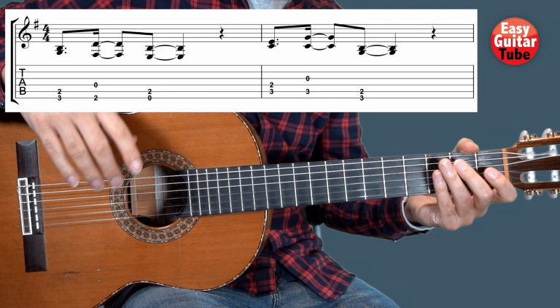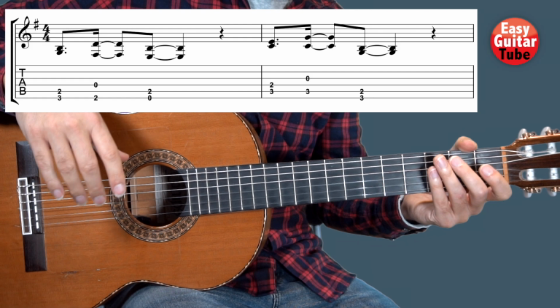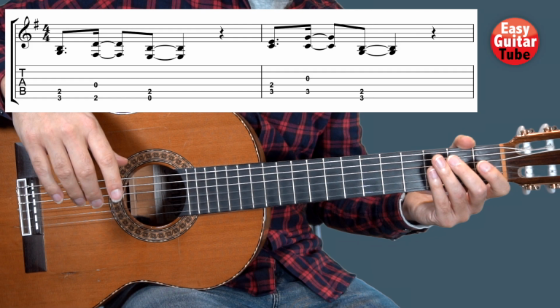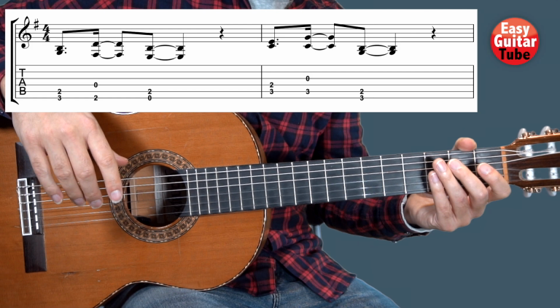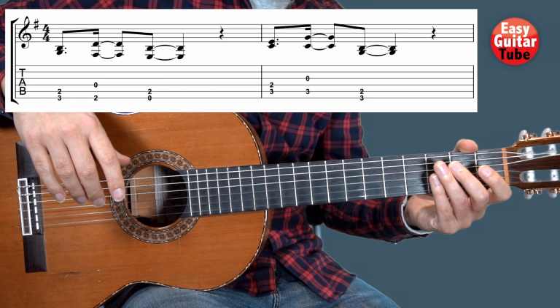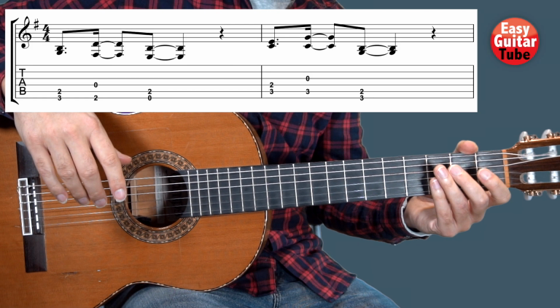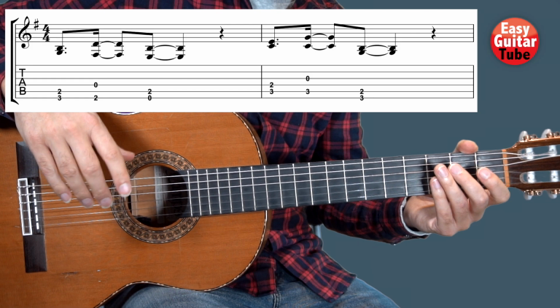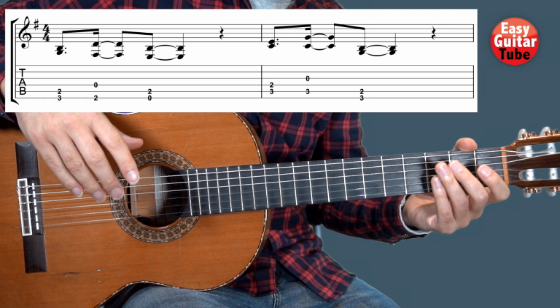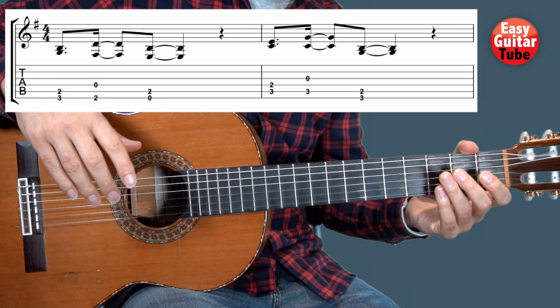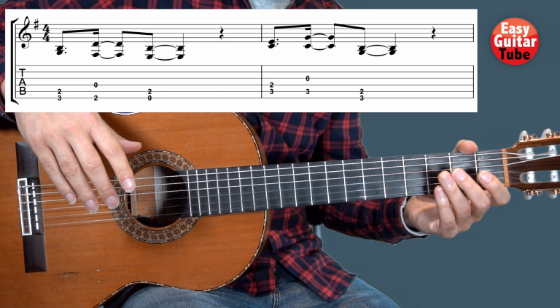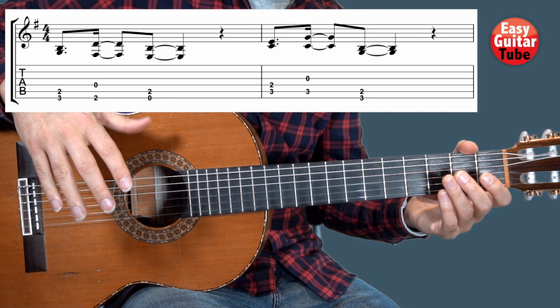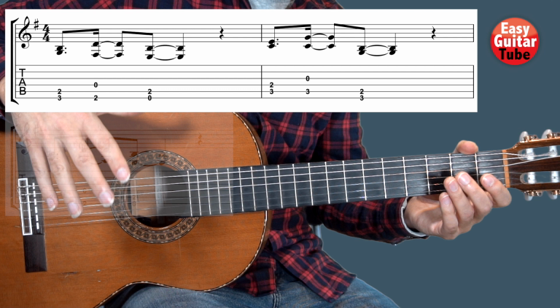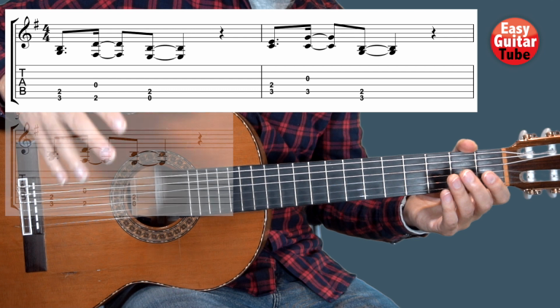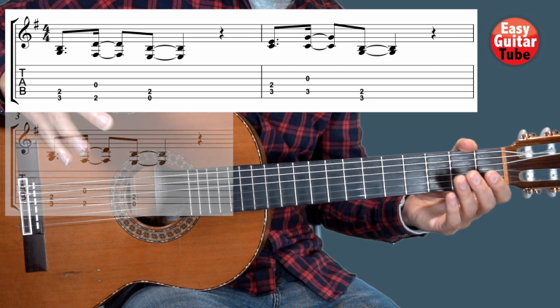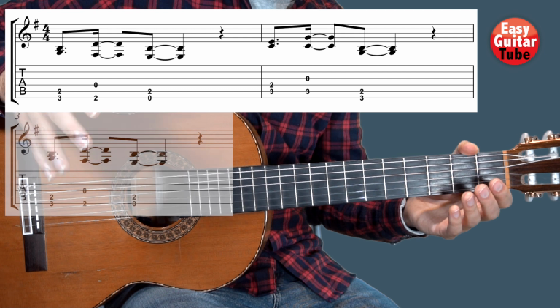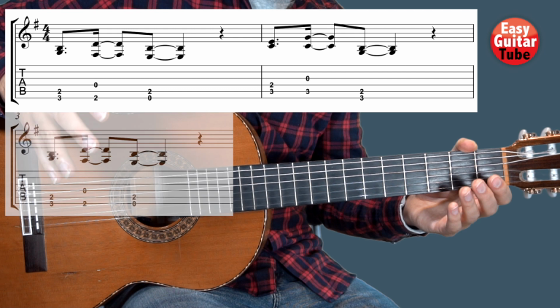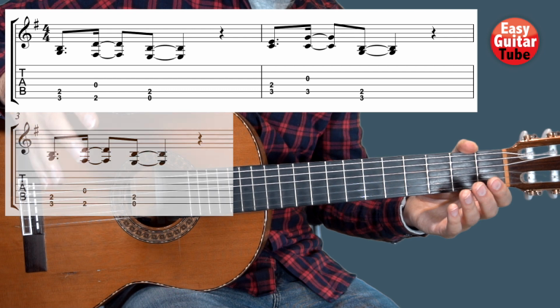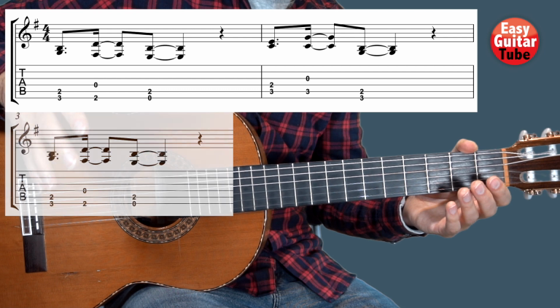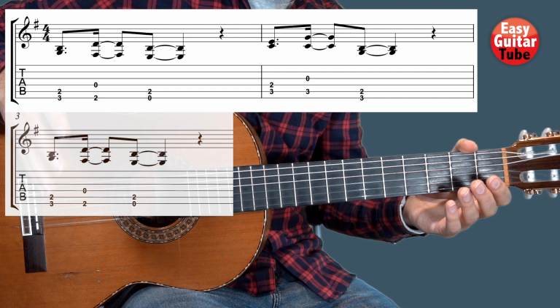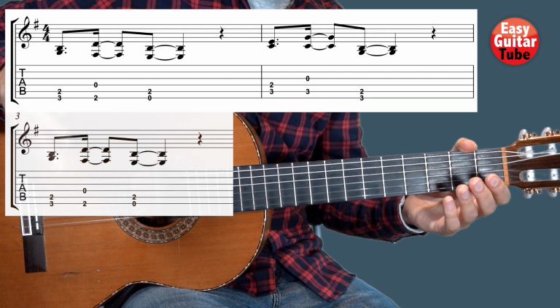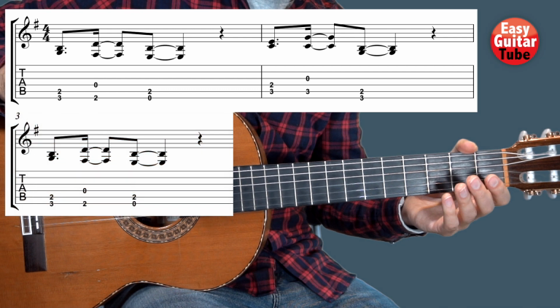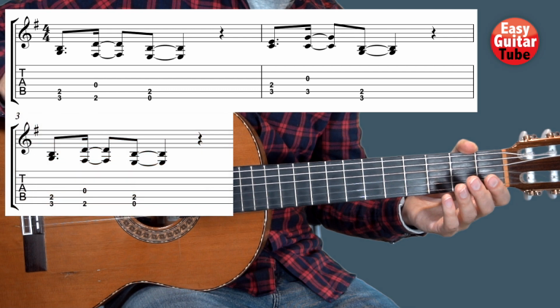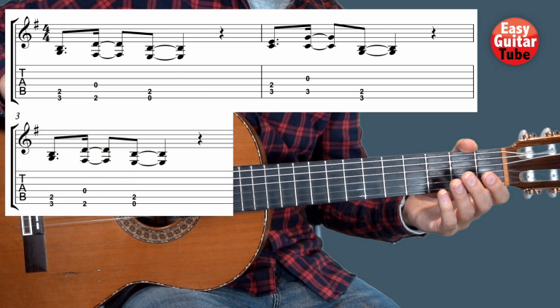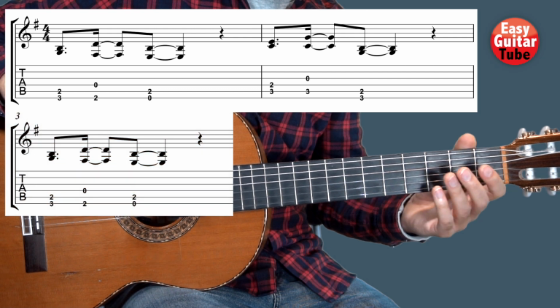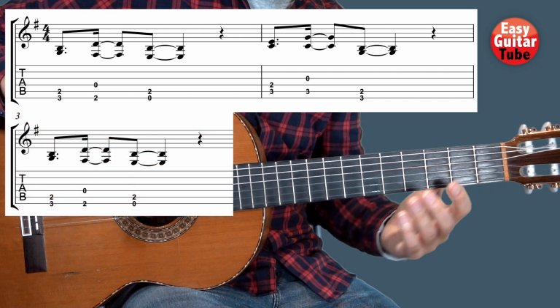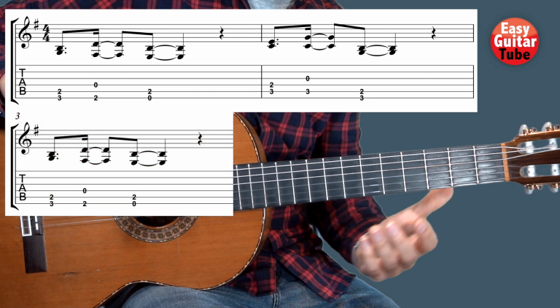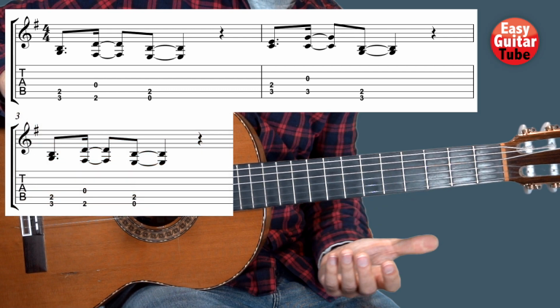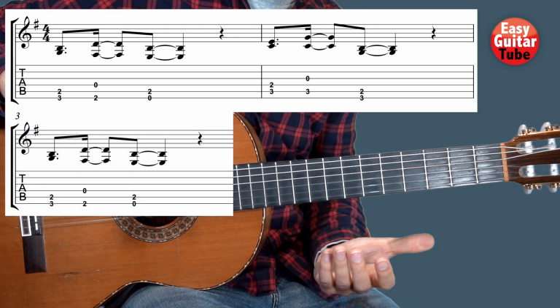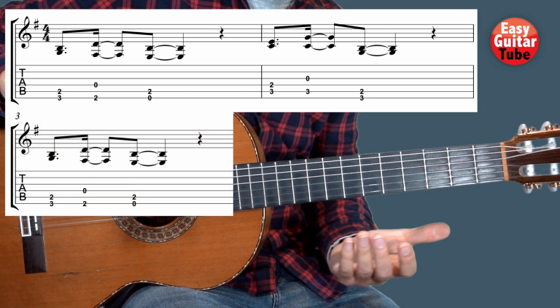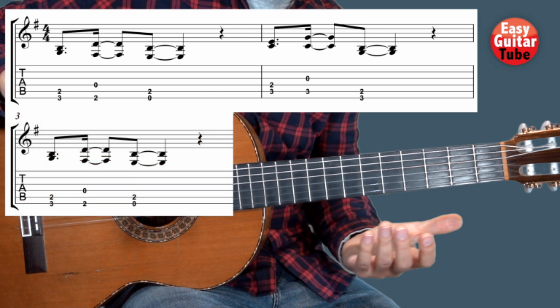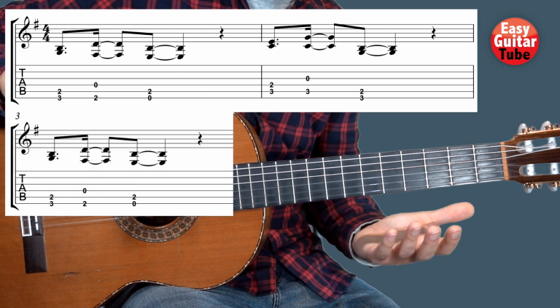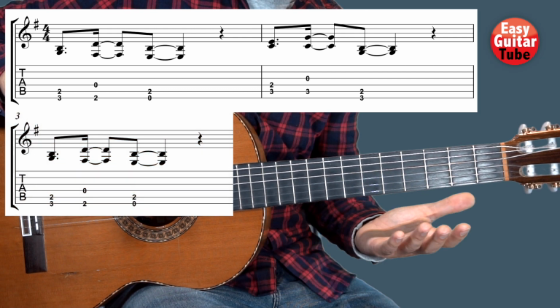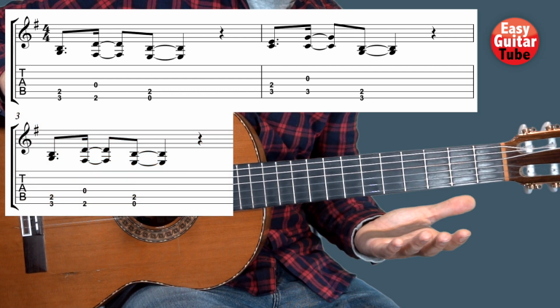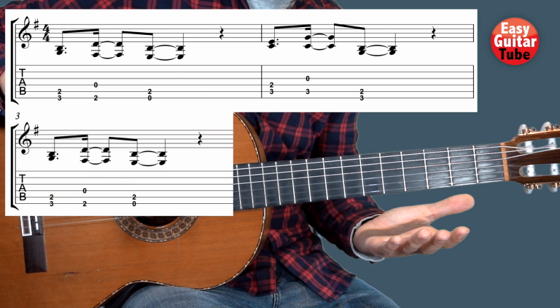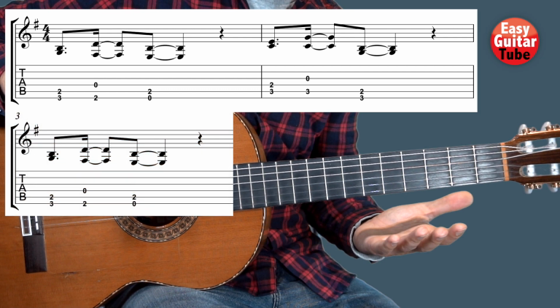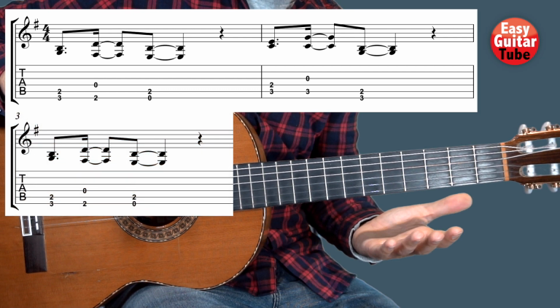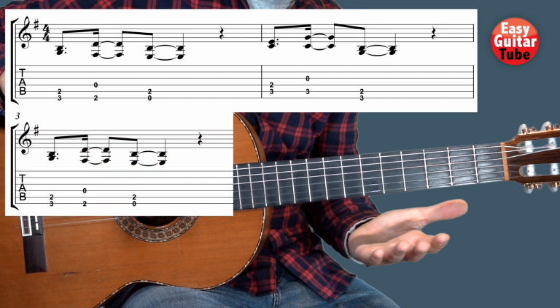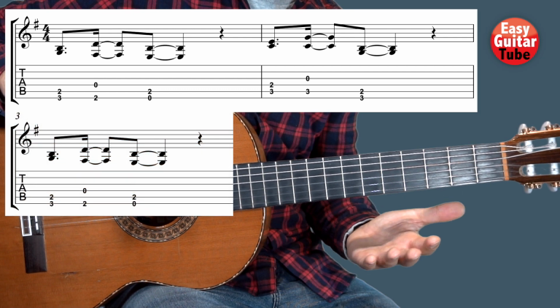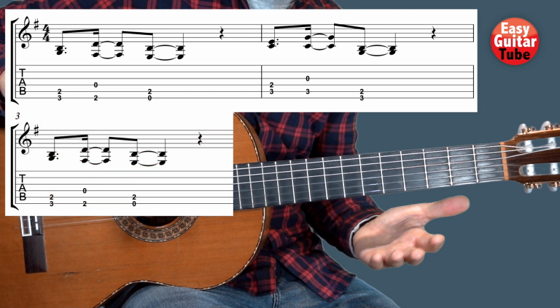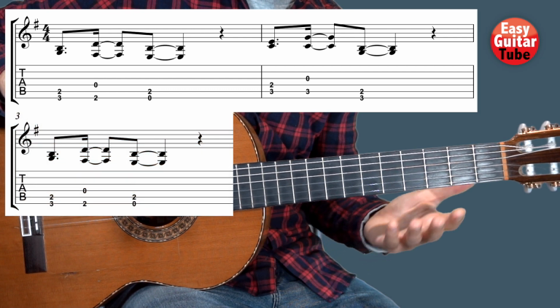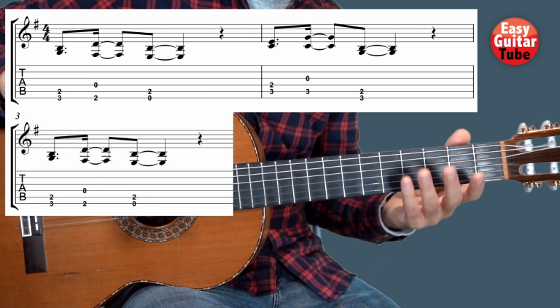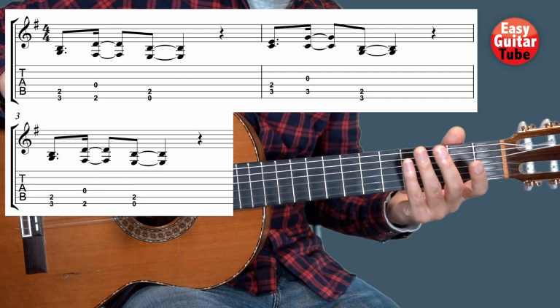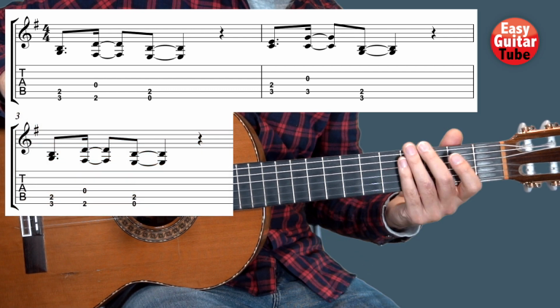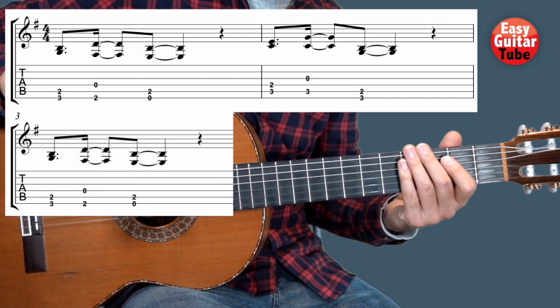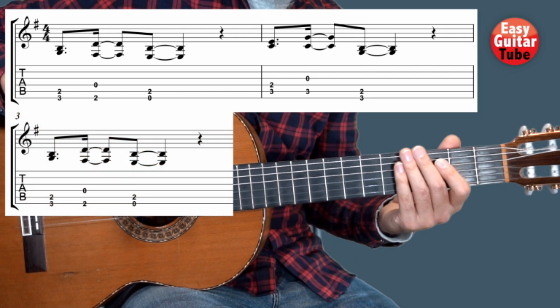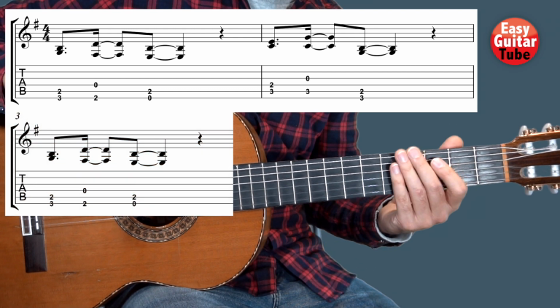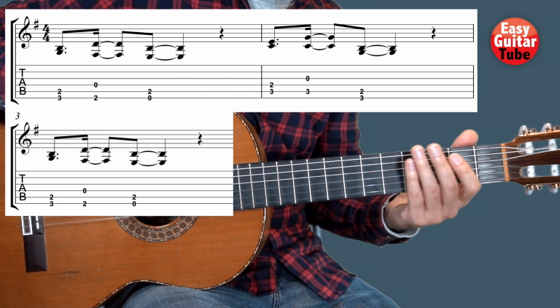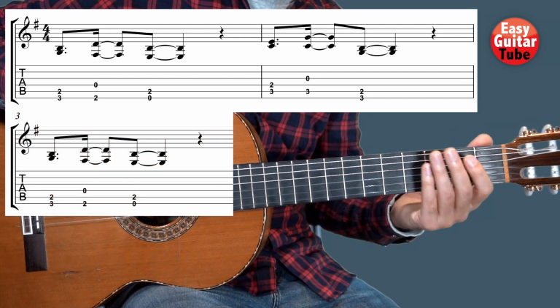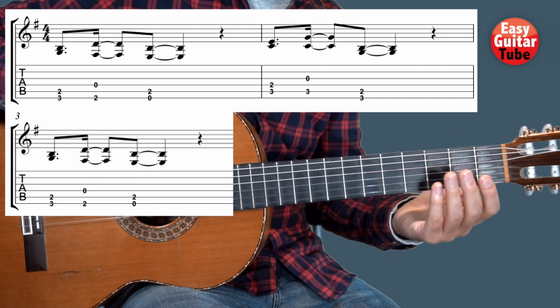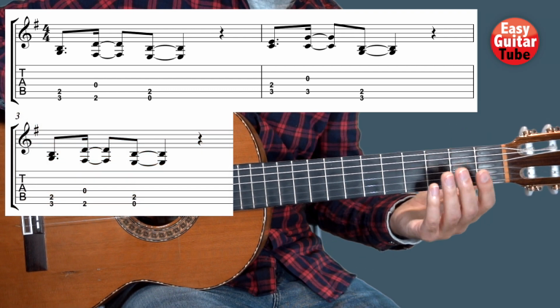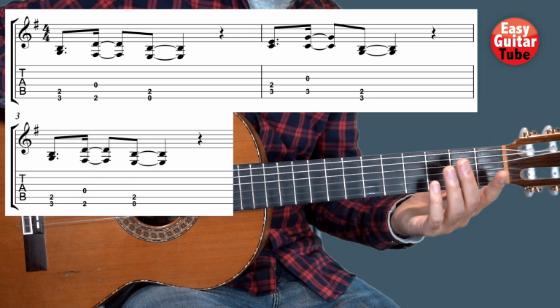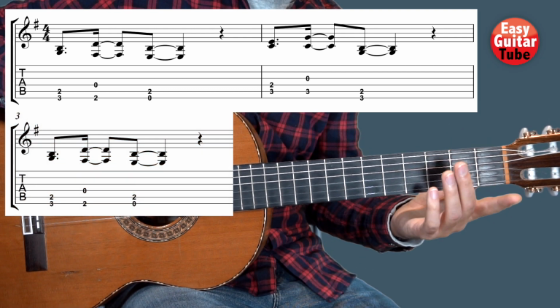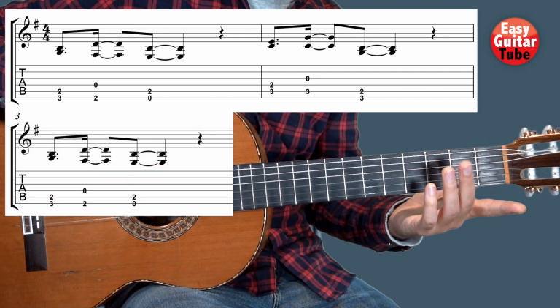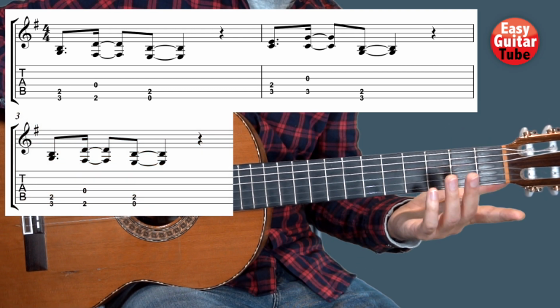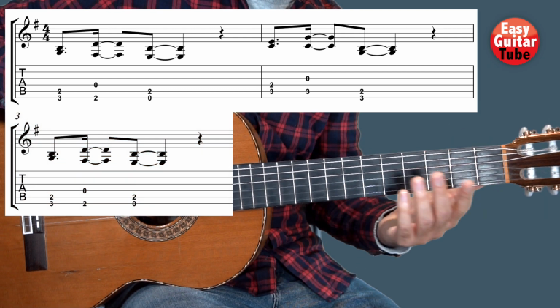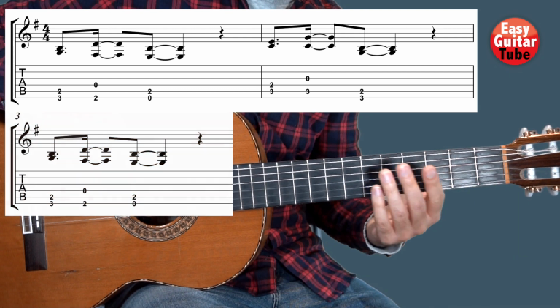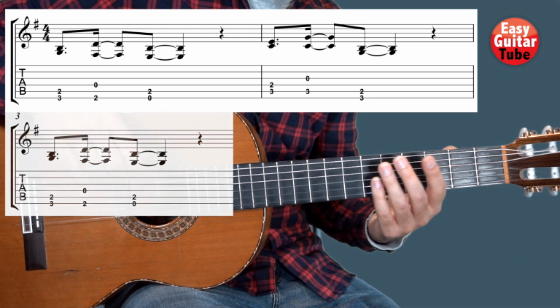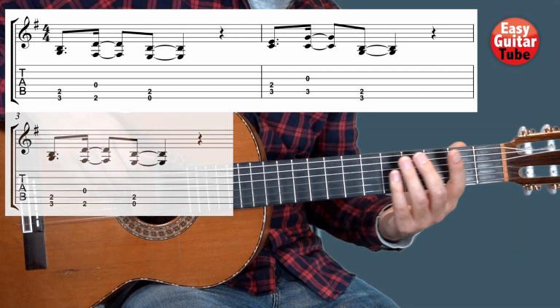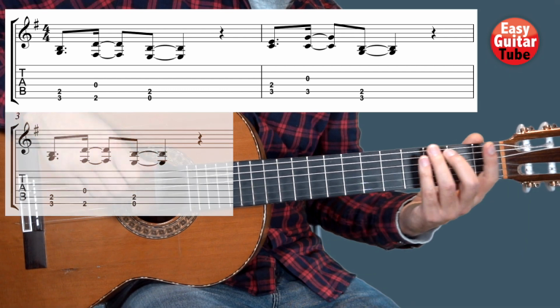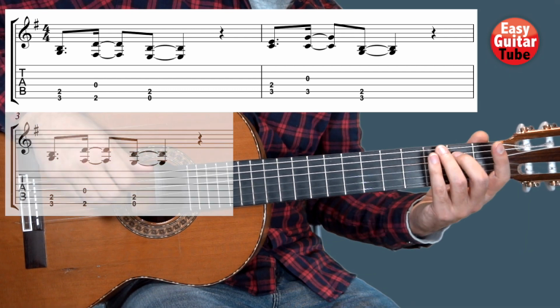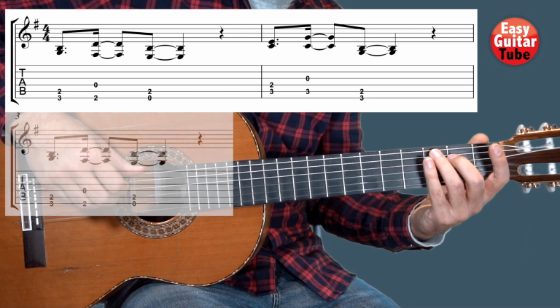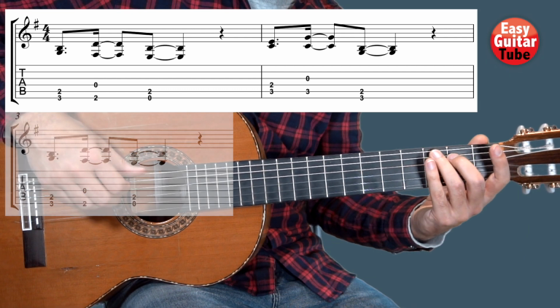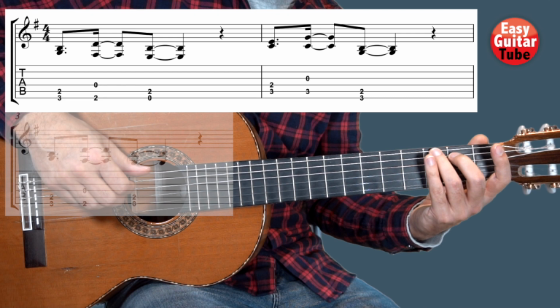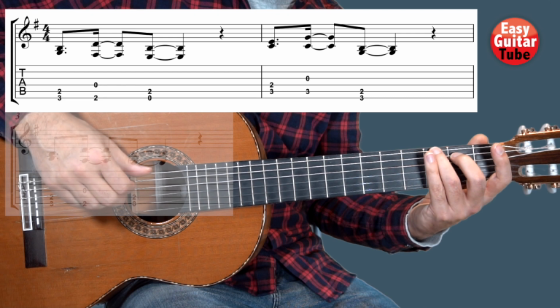Then we arrive to the 3rd bar, and the 3rd bar is exactly the same as the 1st one. So I'm going to play the 1st, the 2nd and the 3rd.